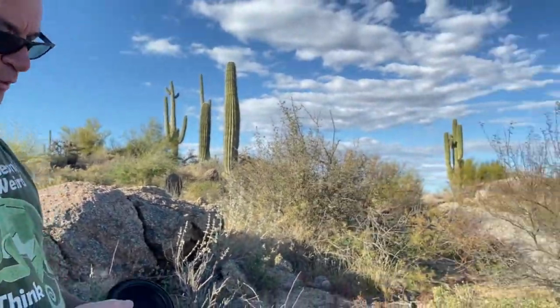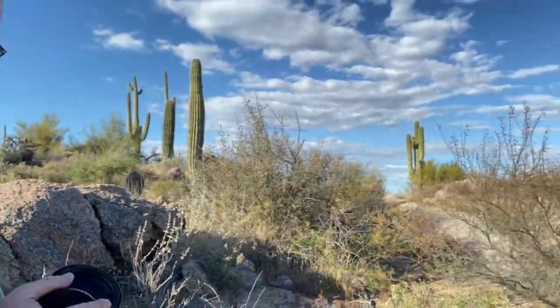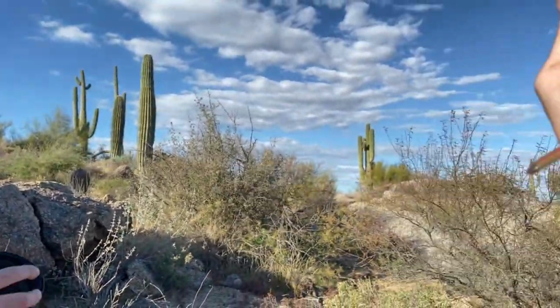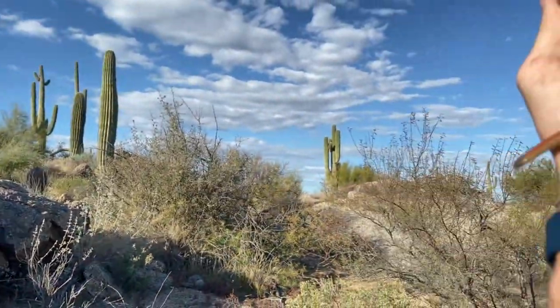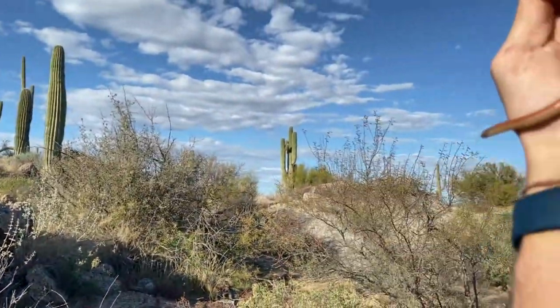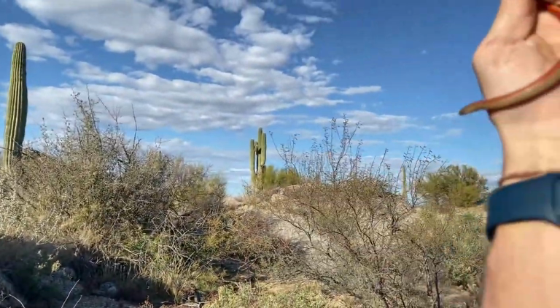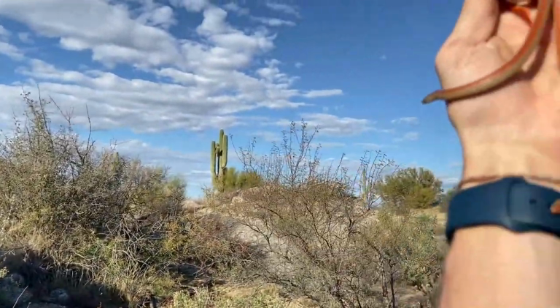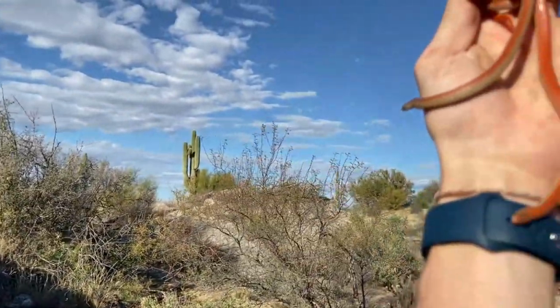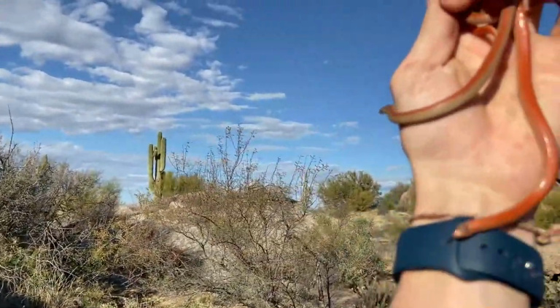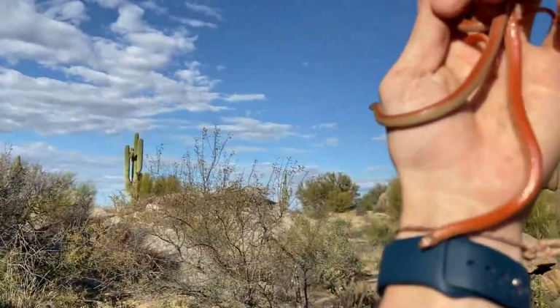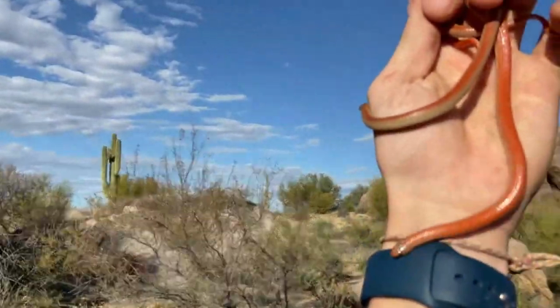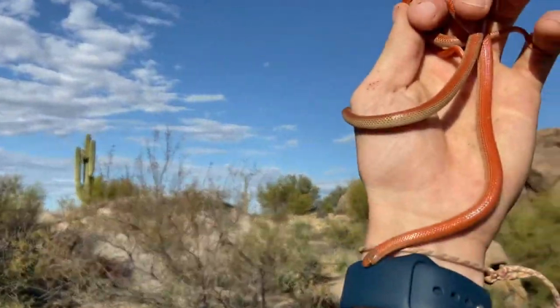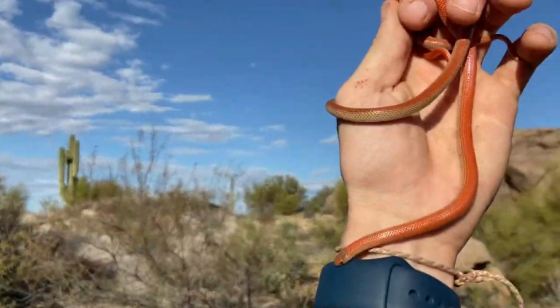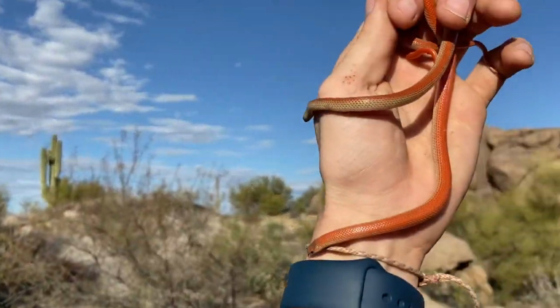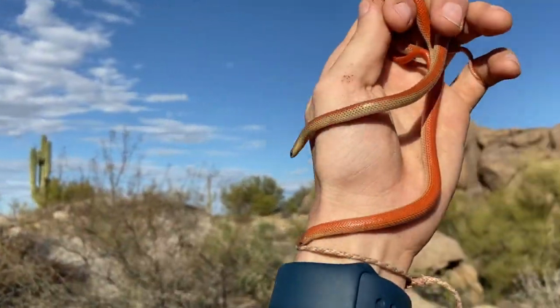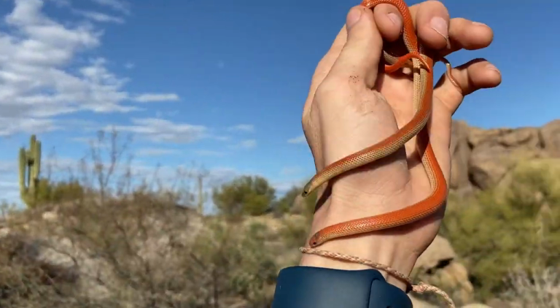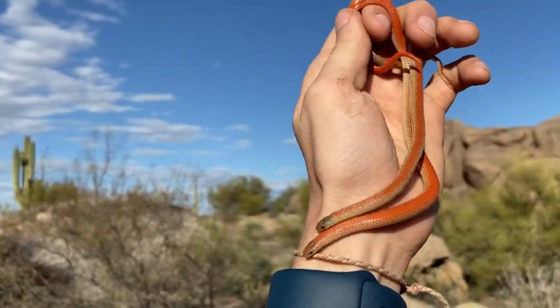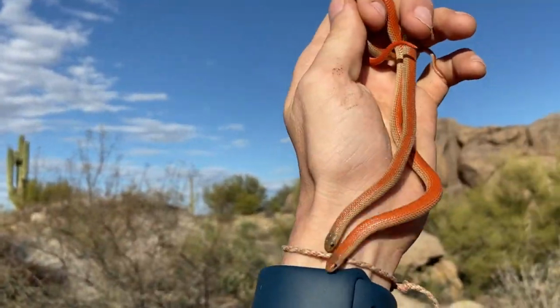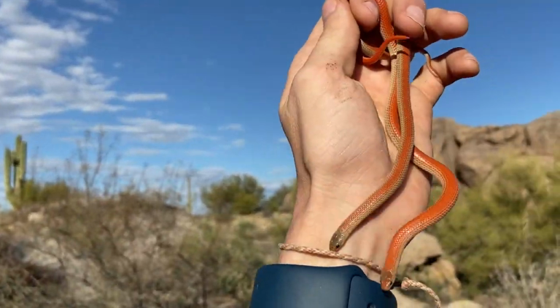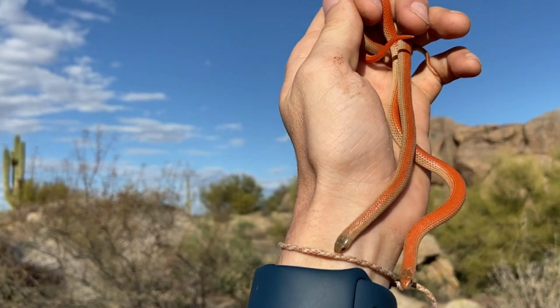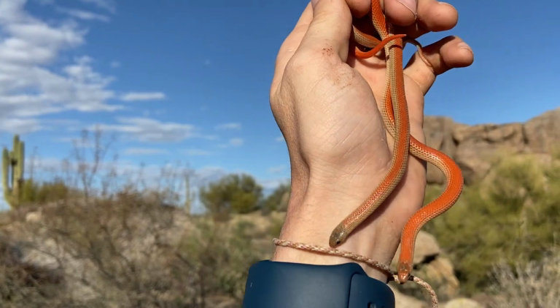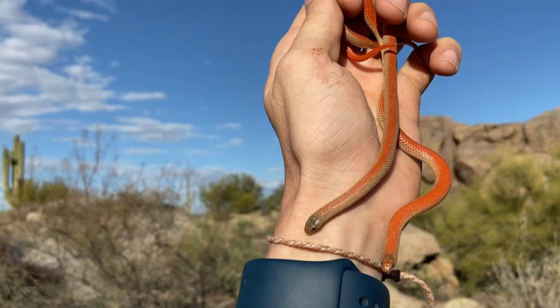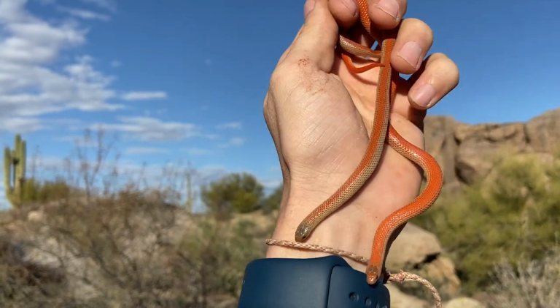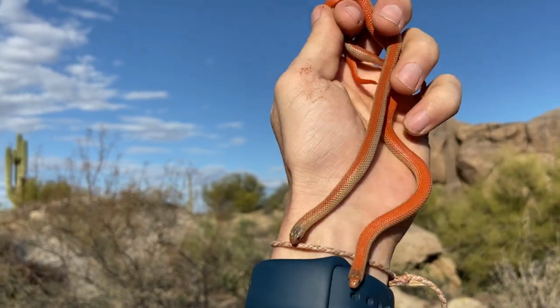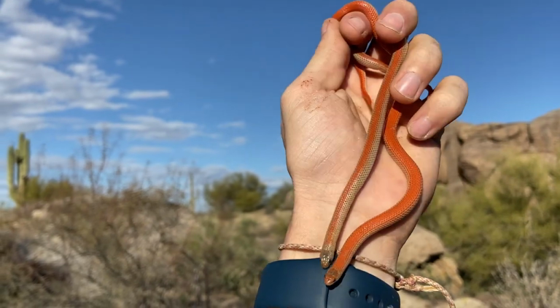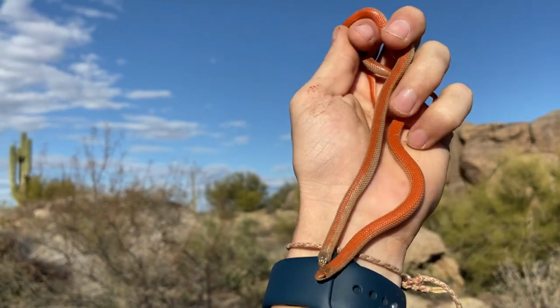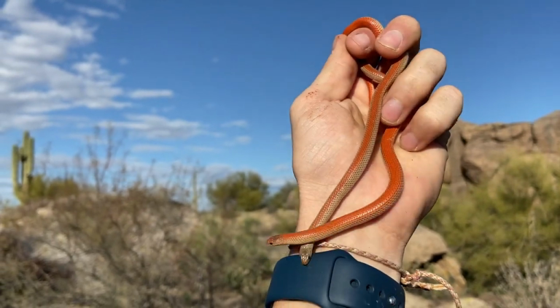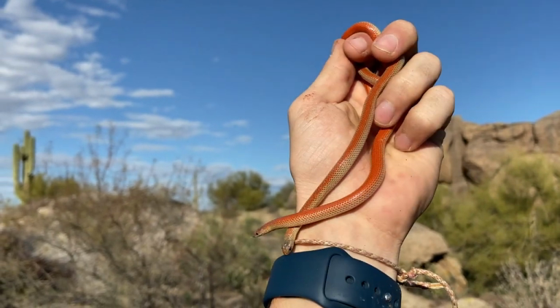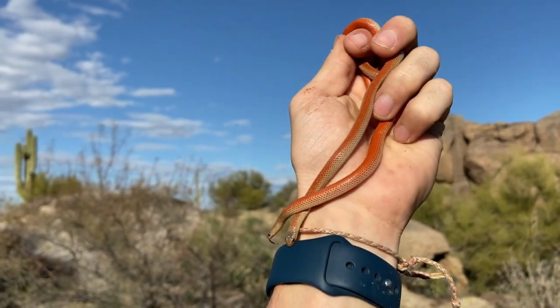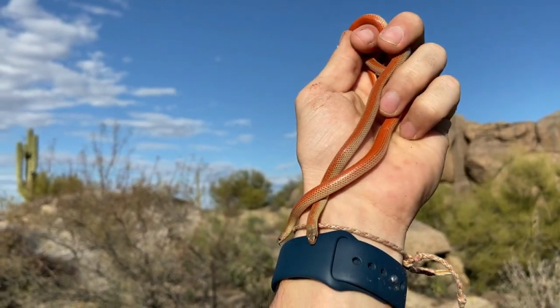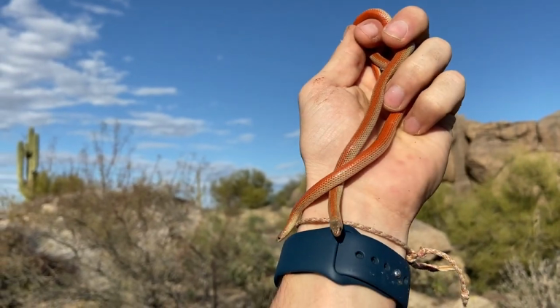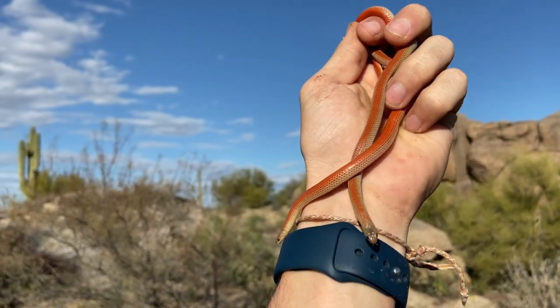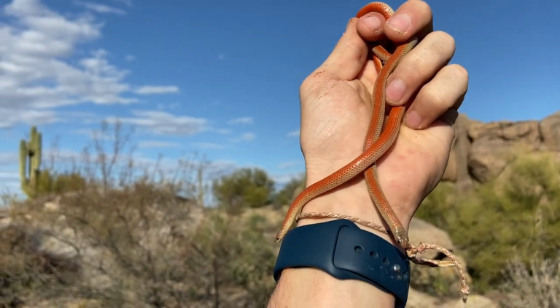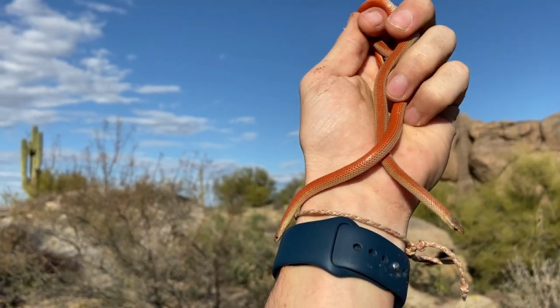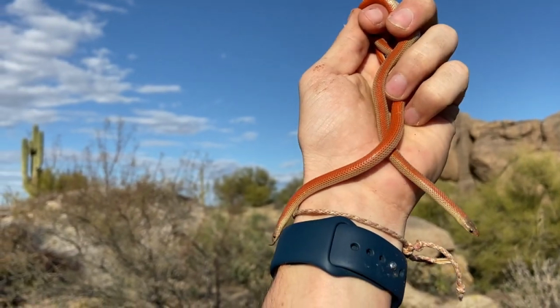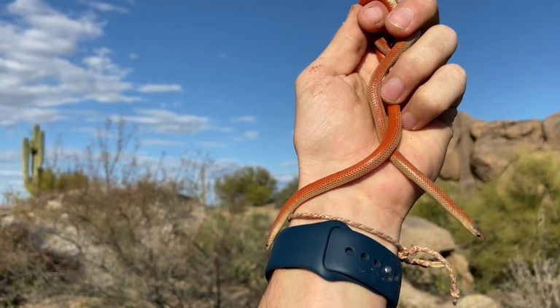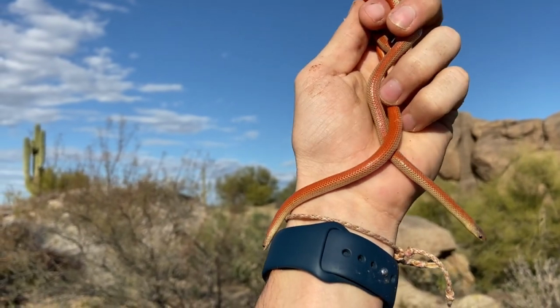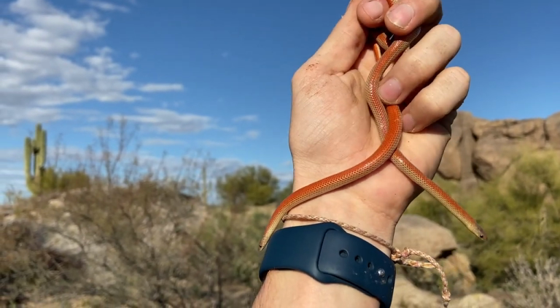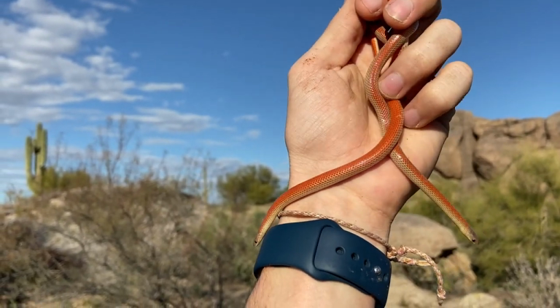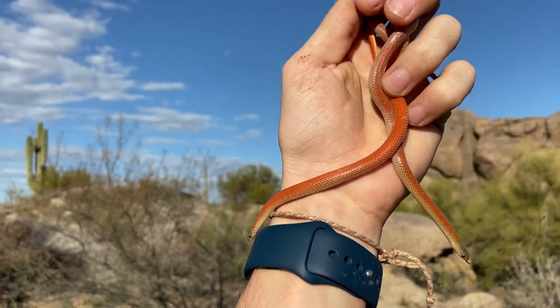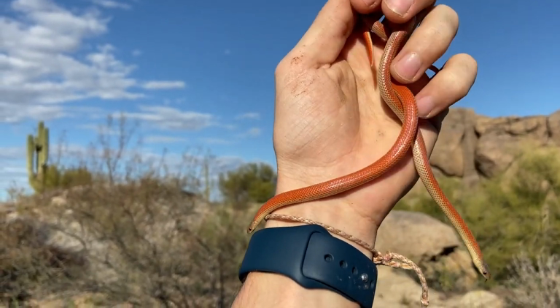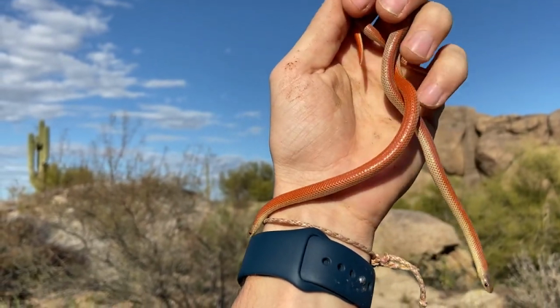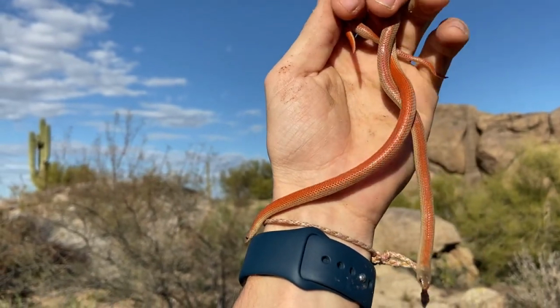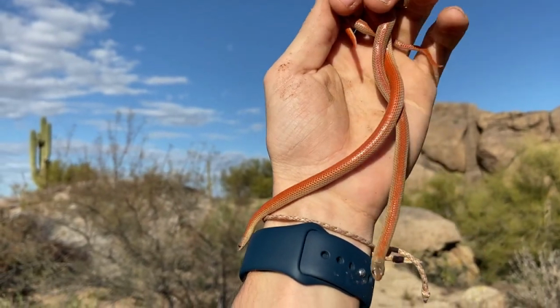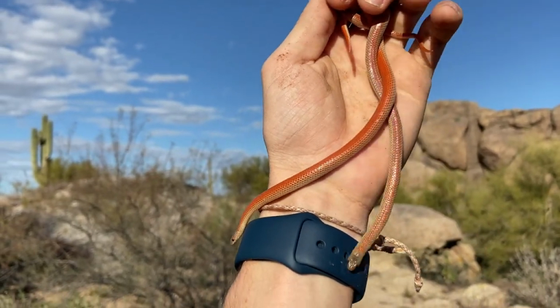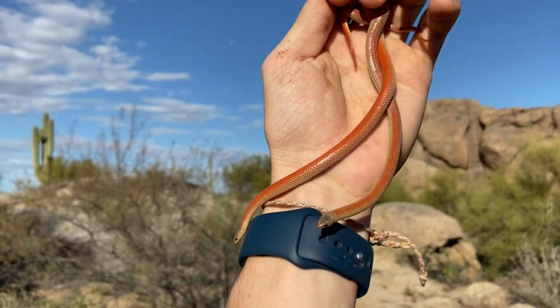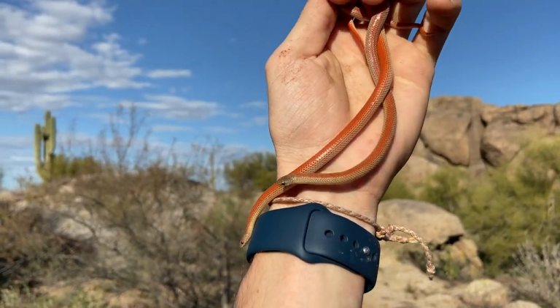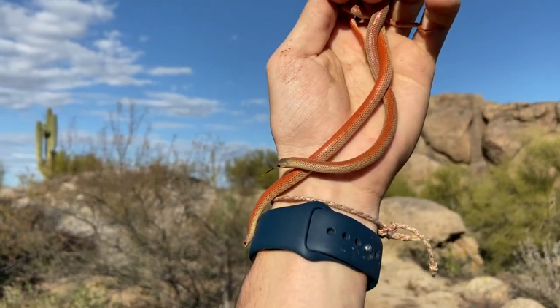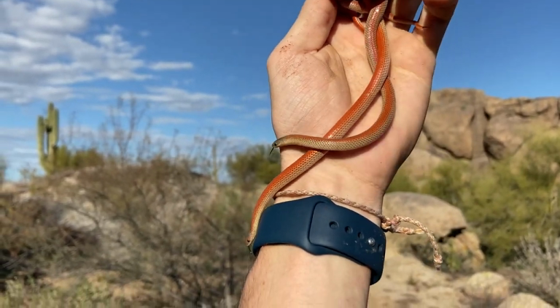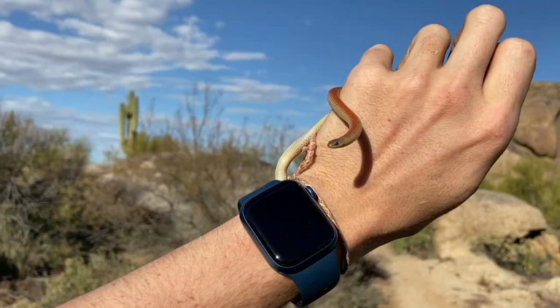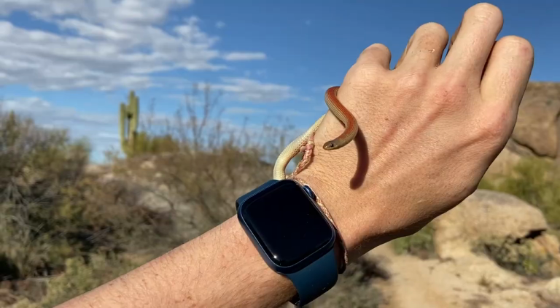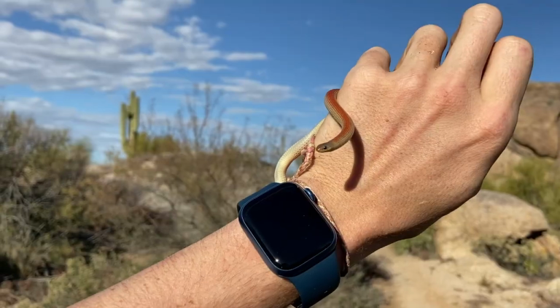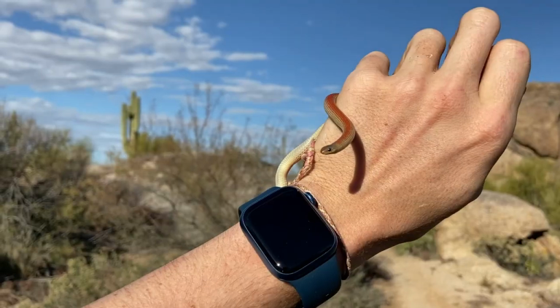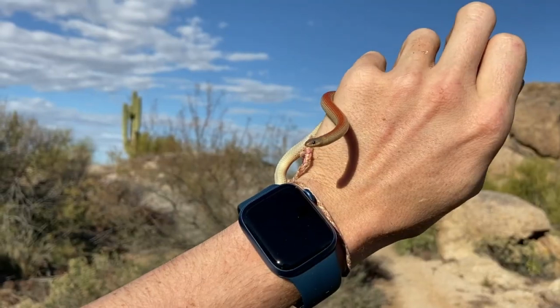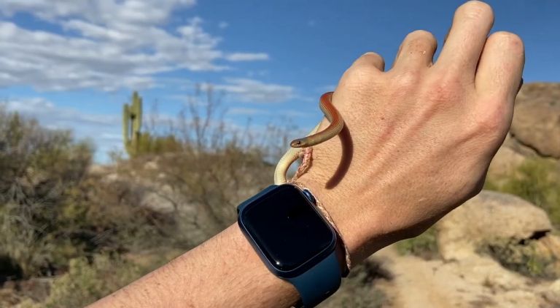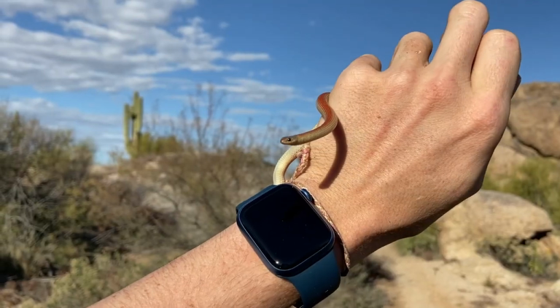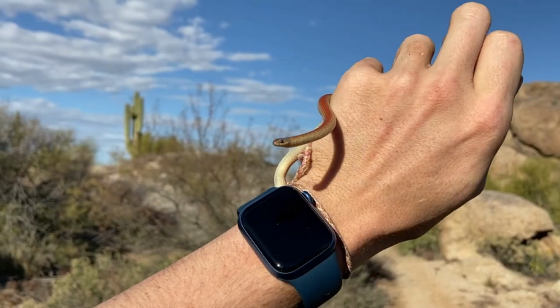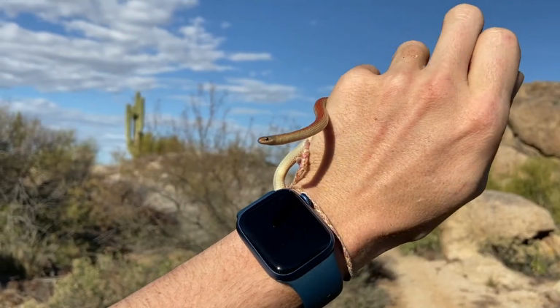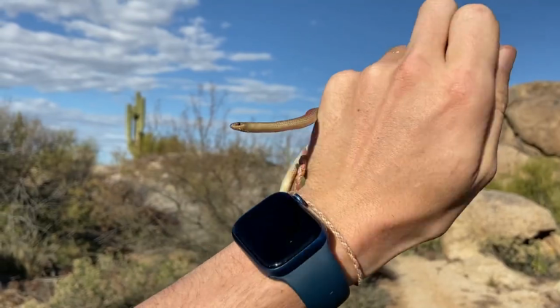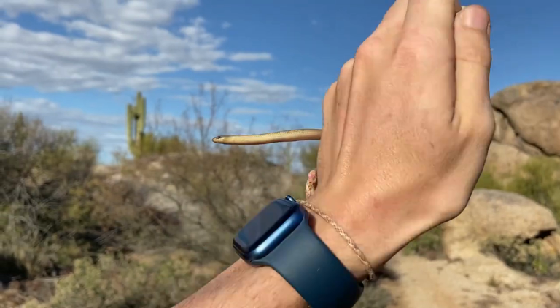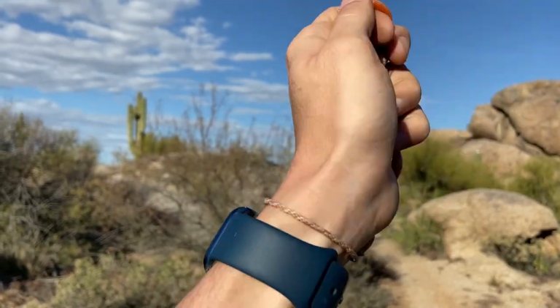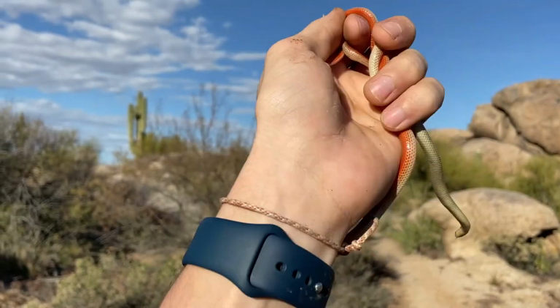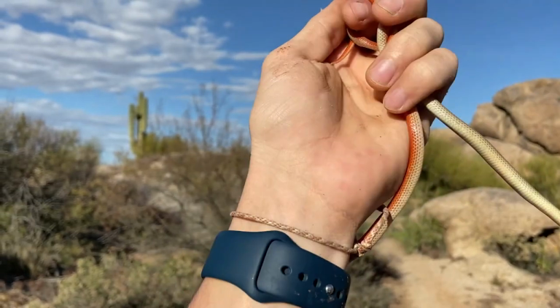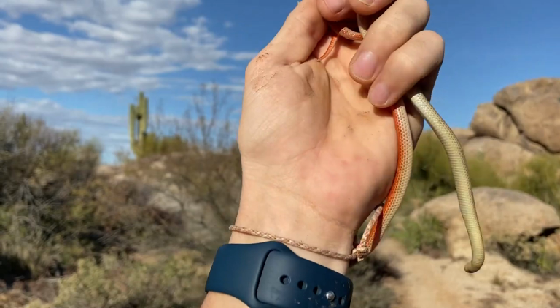Pretty orange. And Arizona's got all sorts of different phases of these guys. What a cool deal.